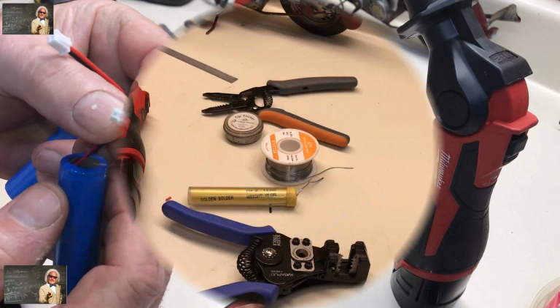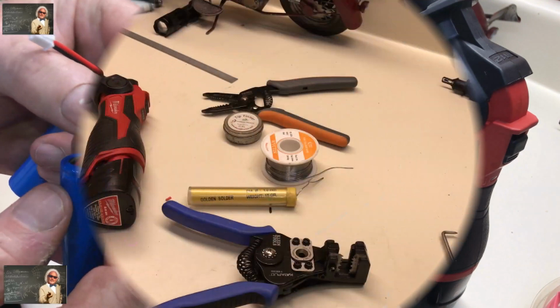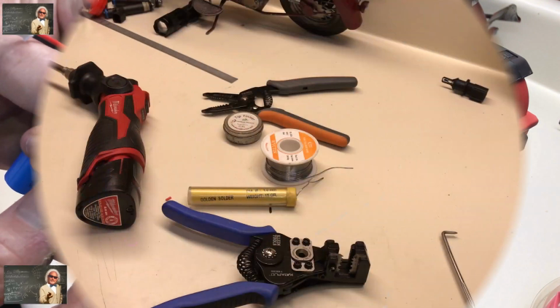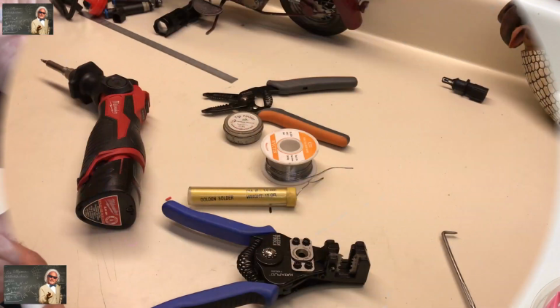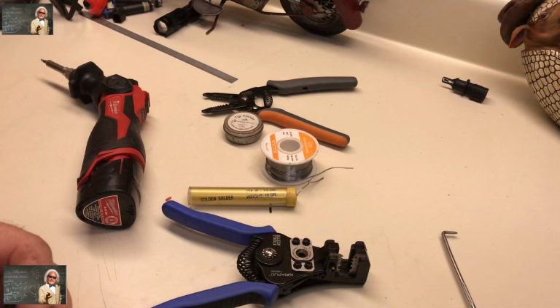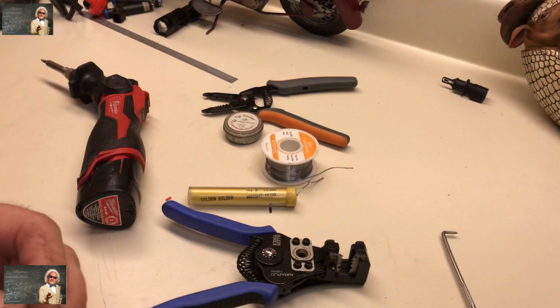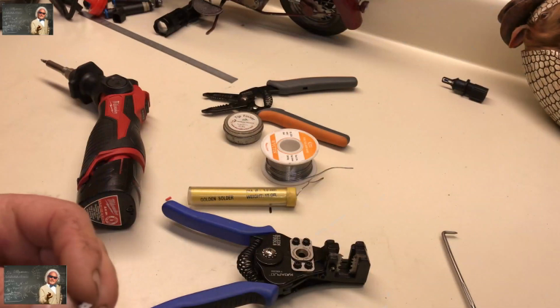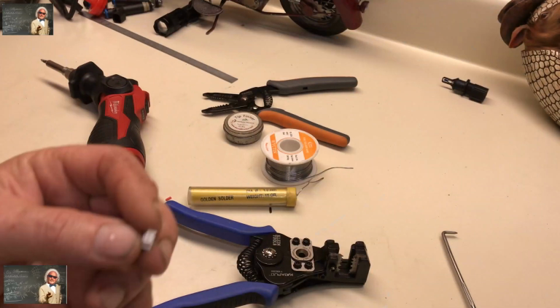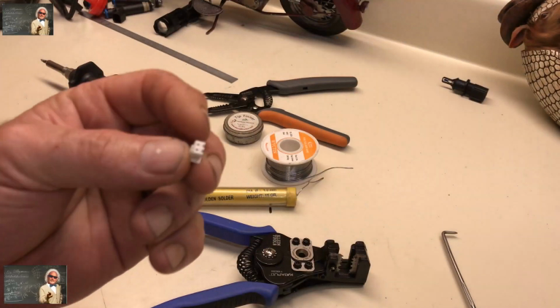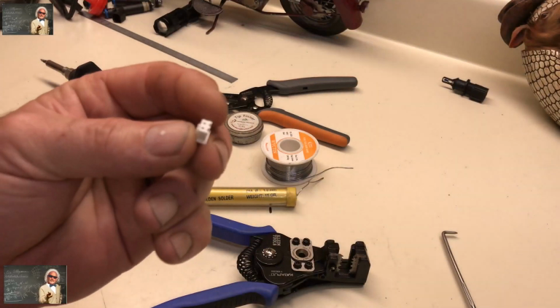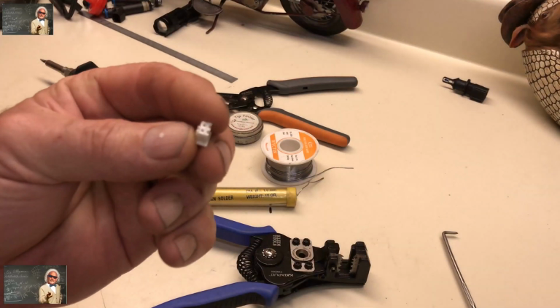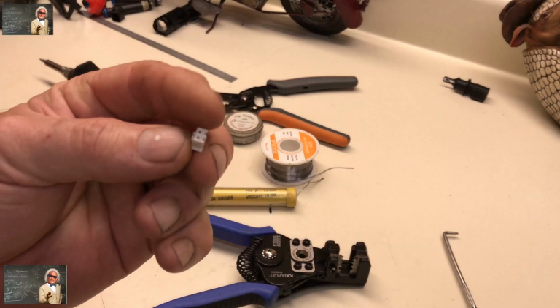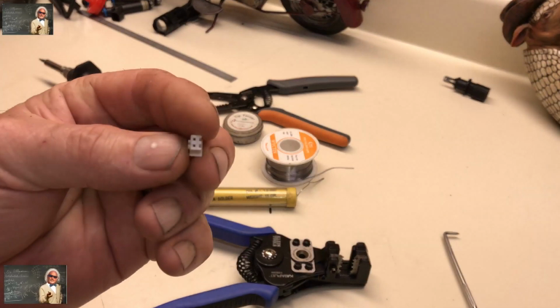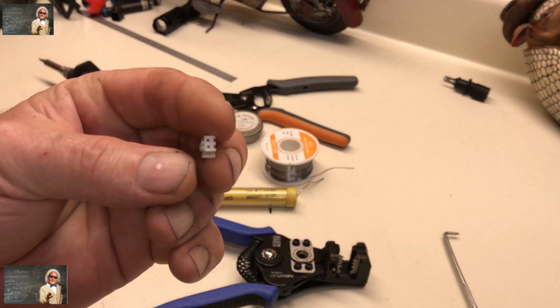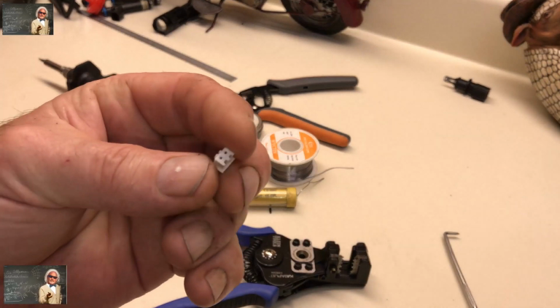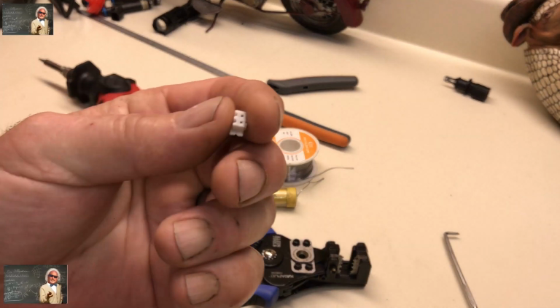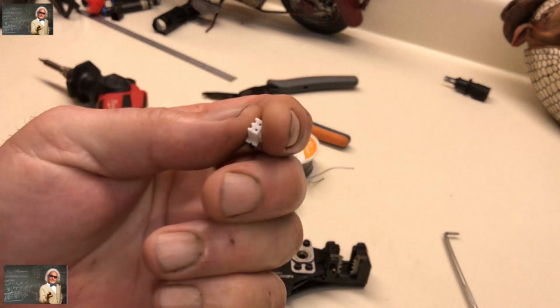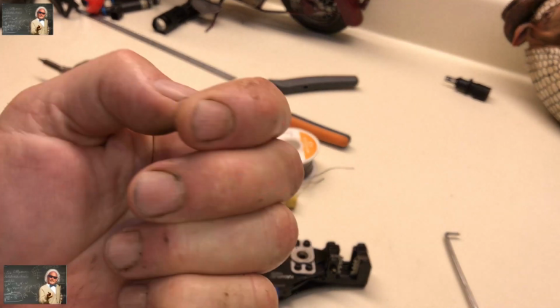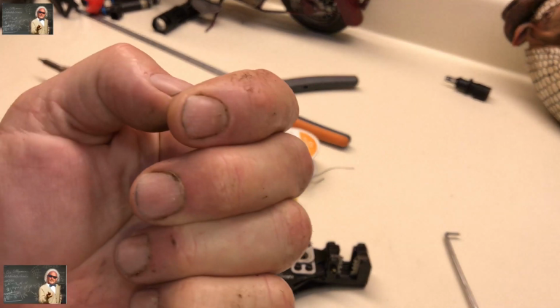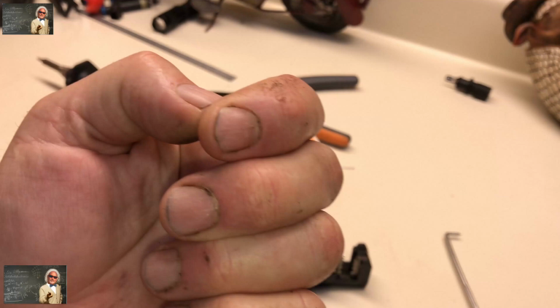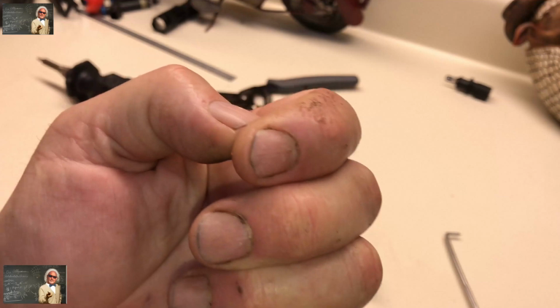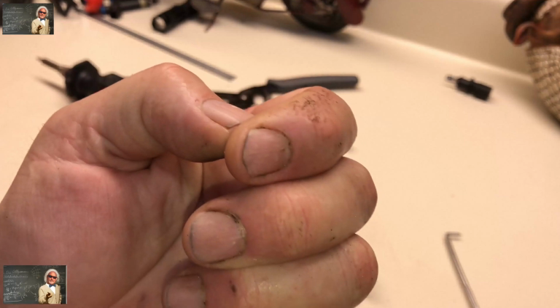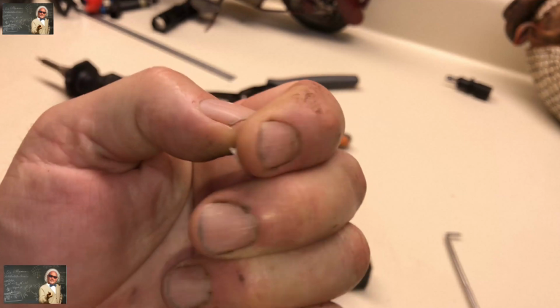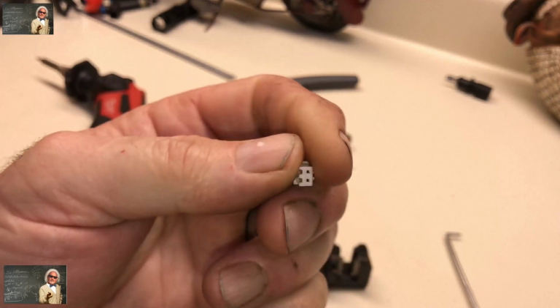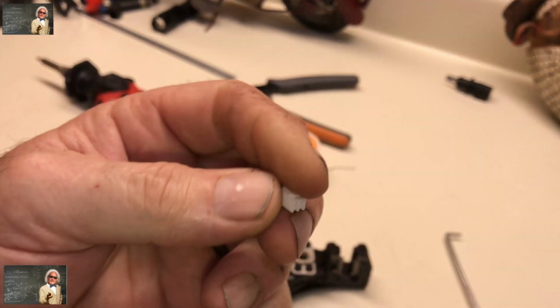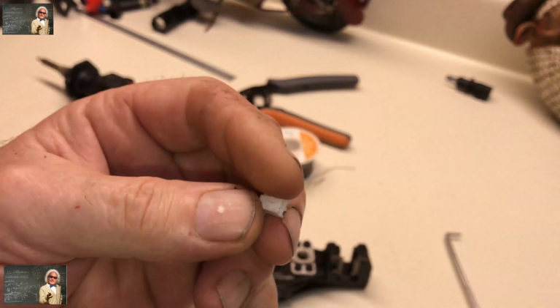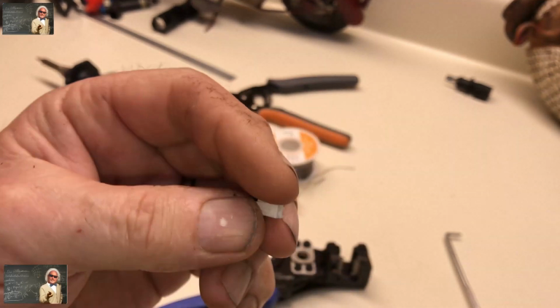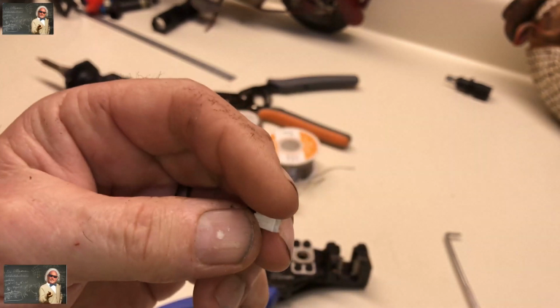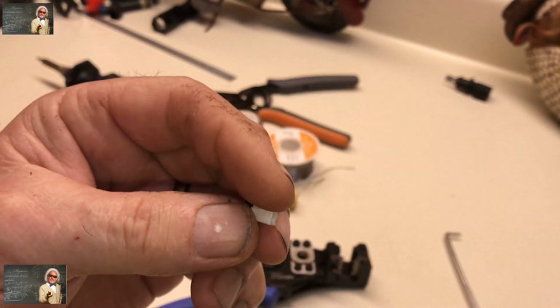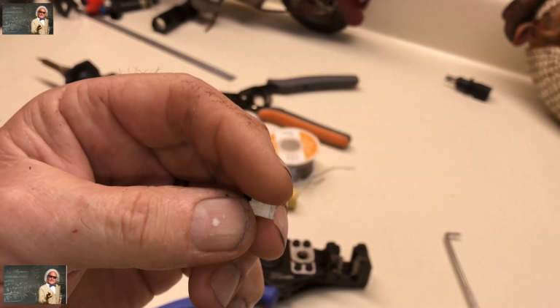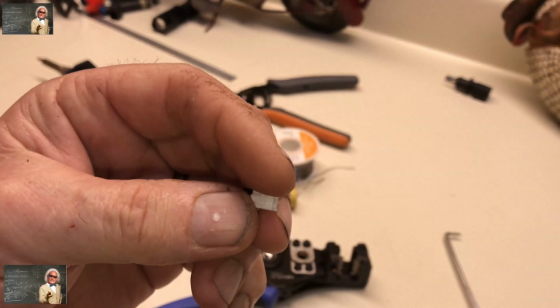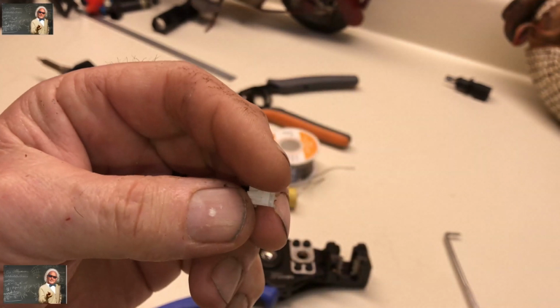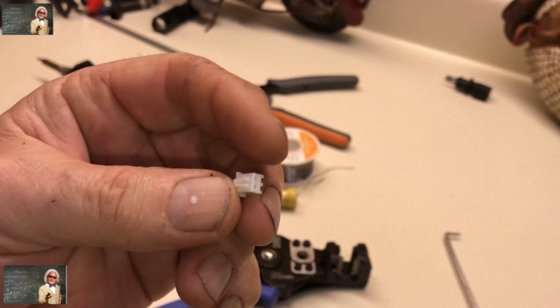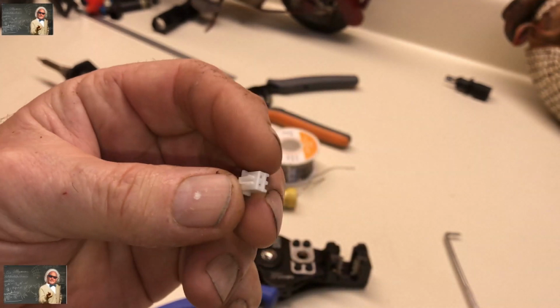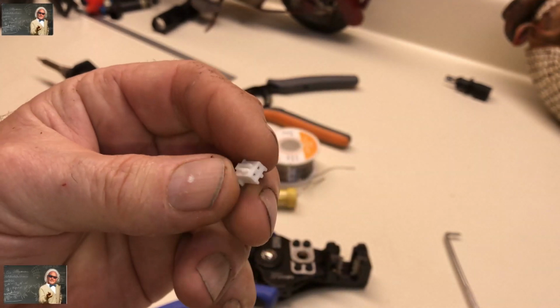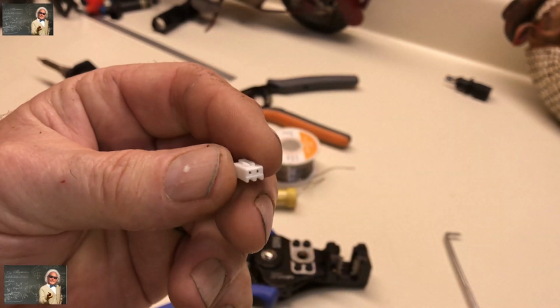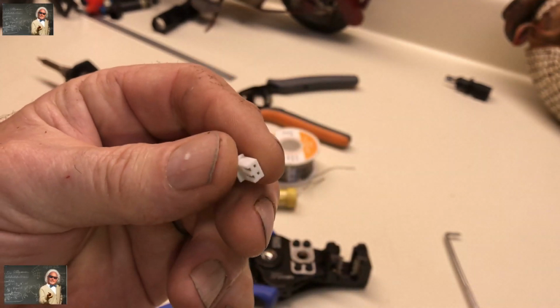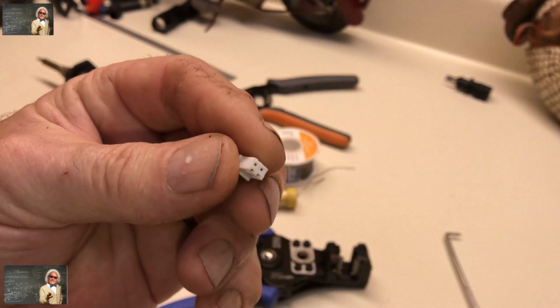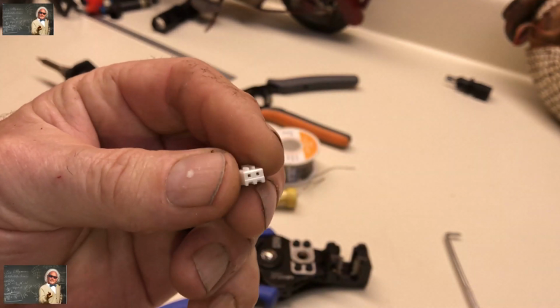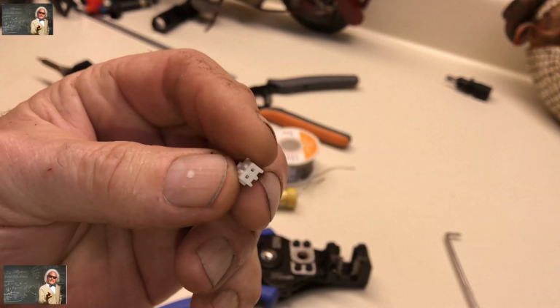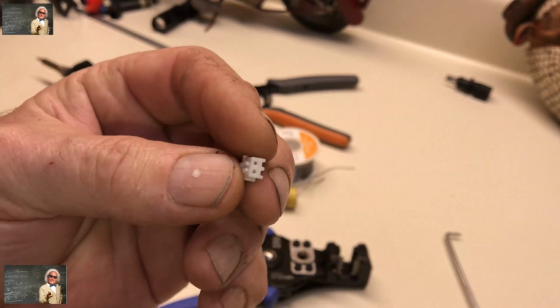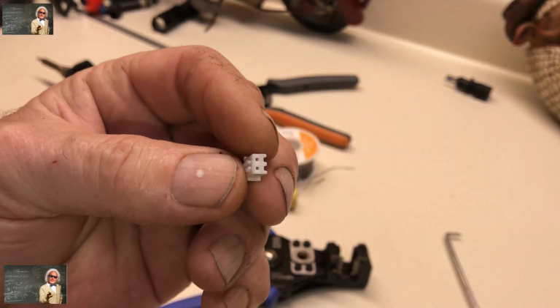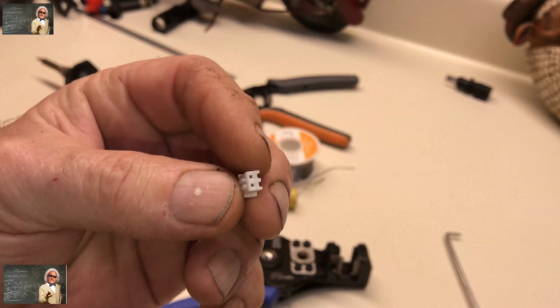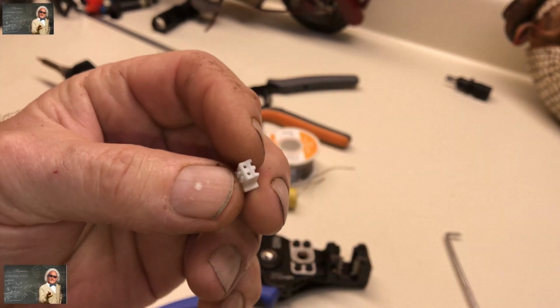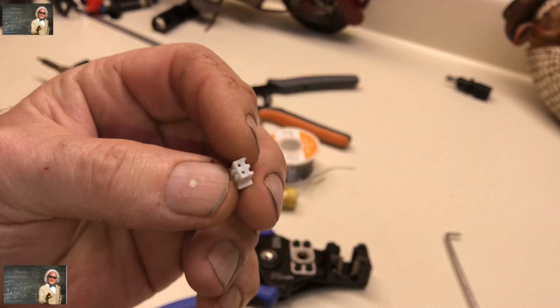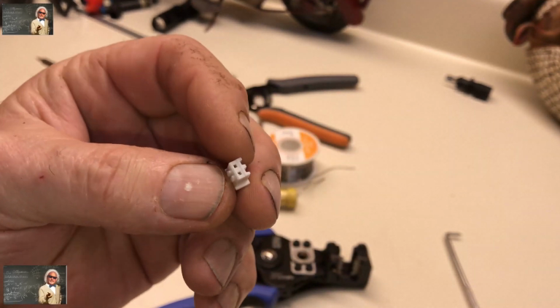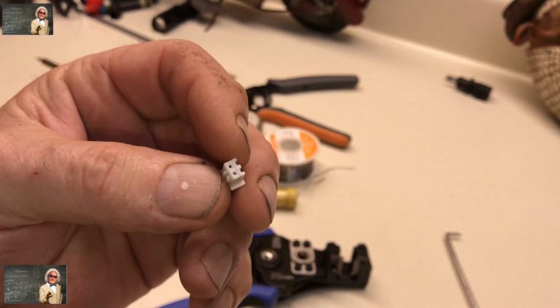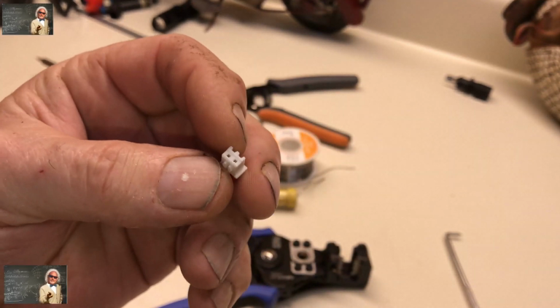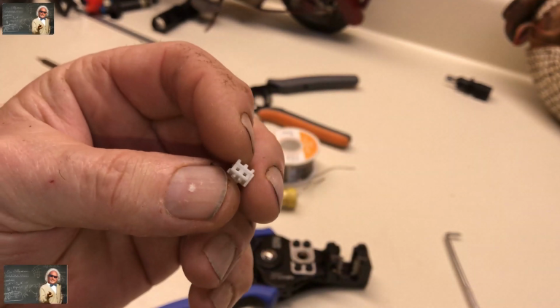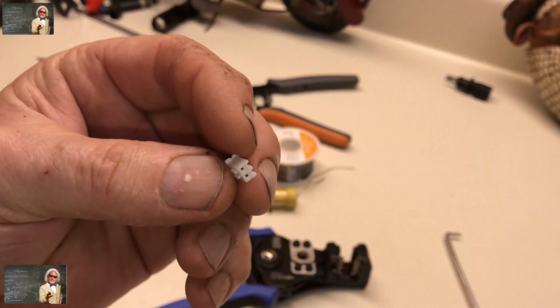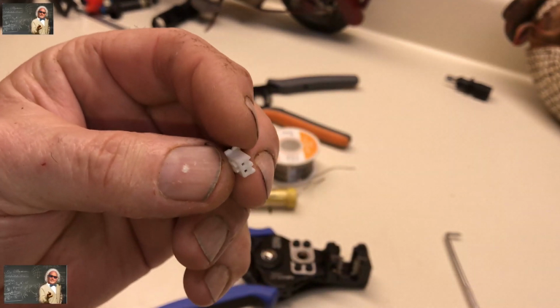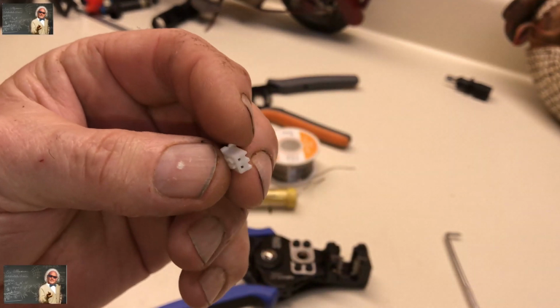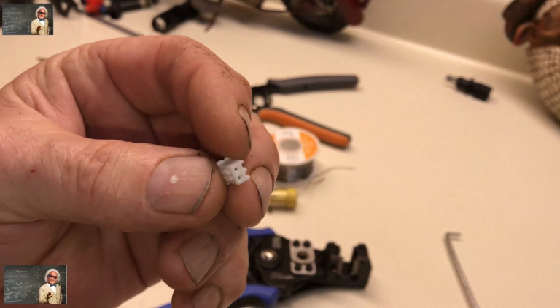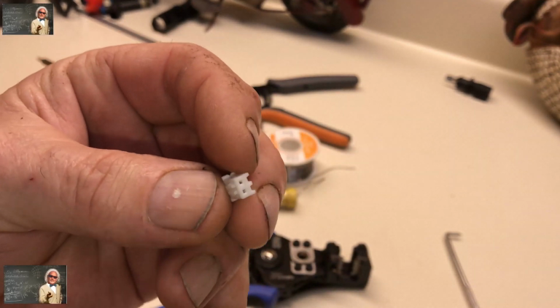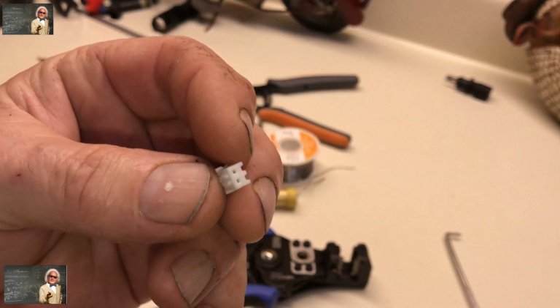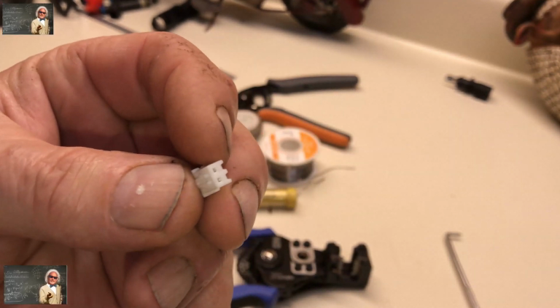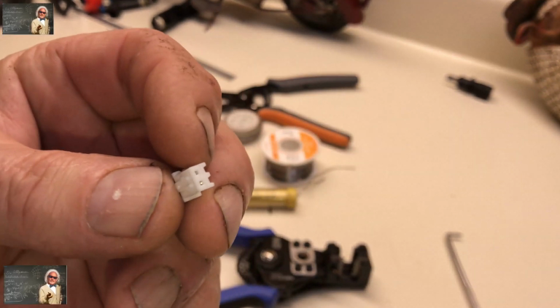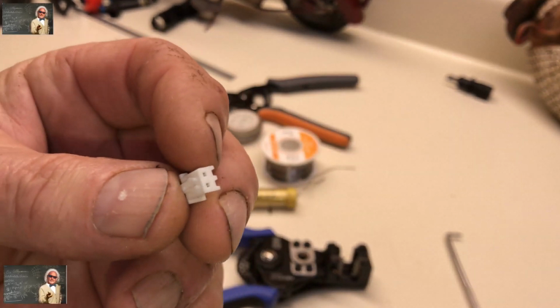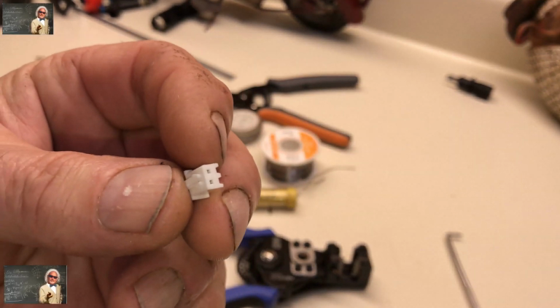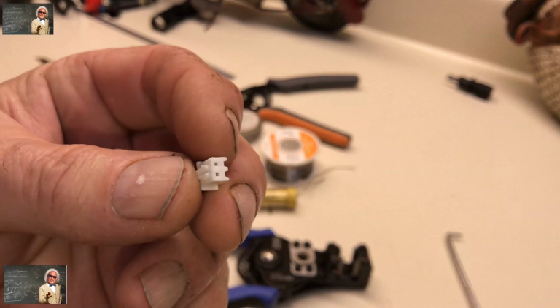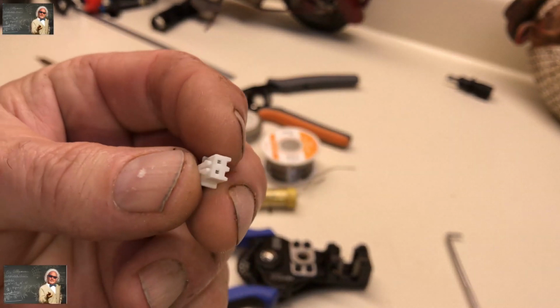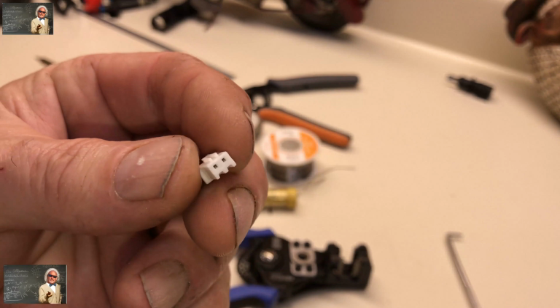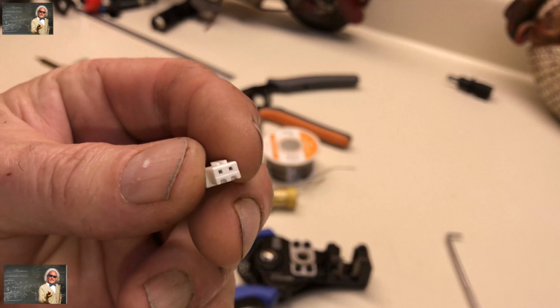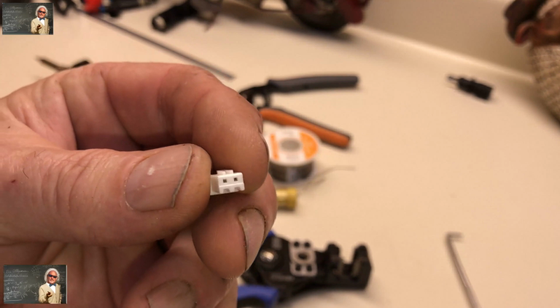Hey guys and gals, Mr. Know-It-All here with some hard working hands. I've been out in the dirt getting all my veggies planted, but I wanted to share this video with you real quick.